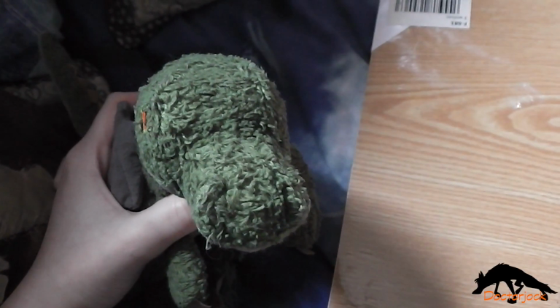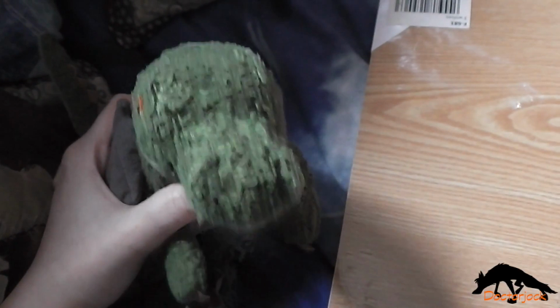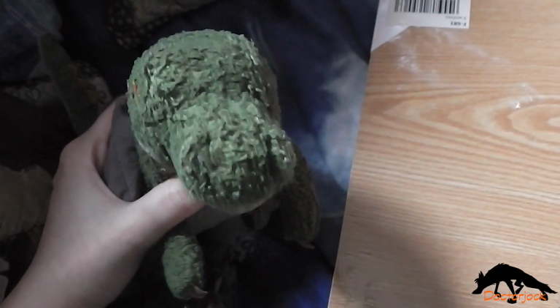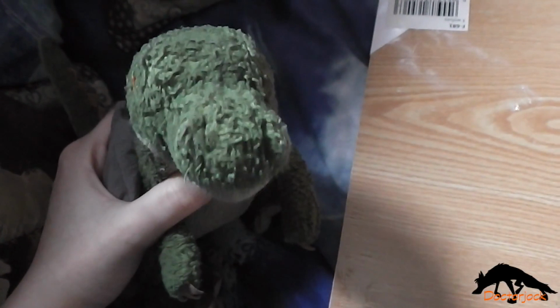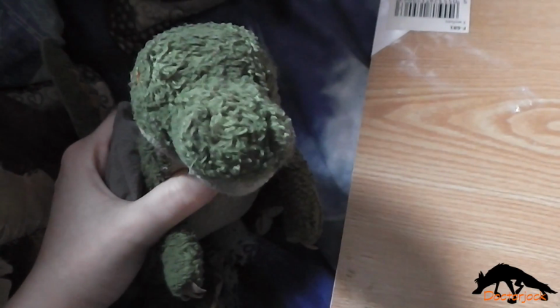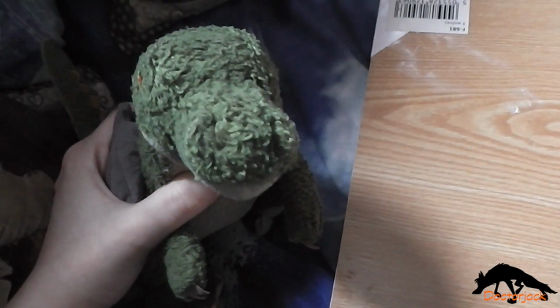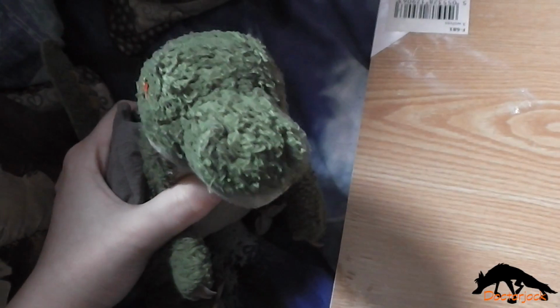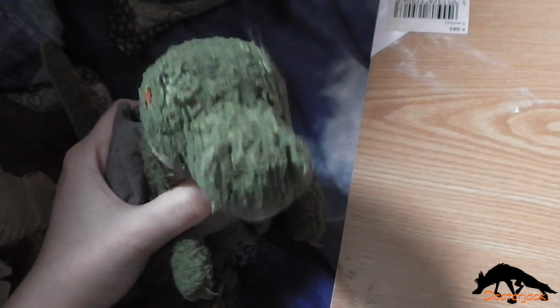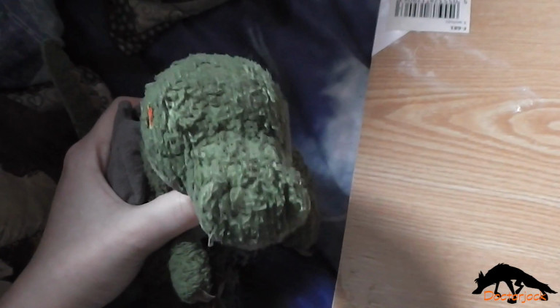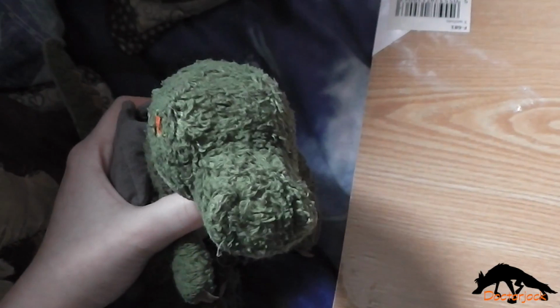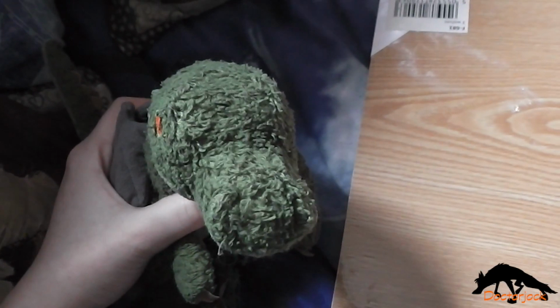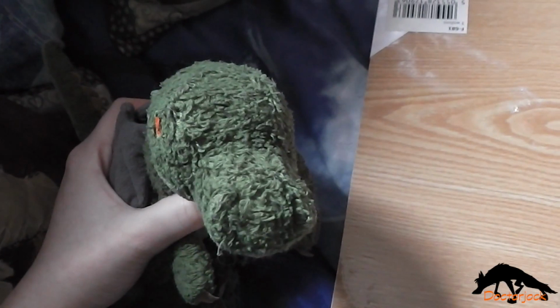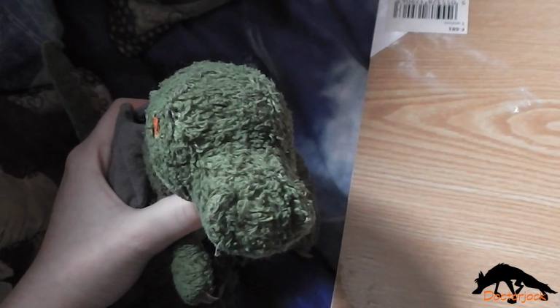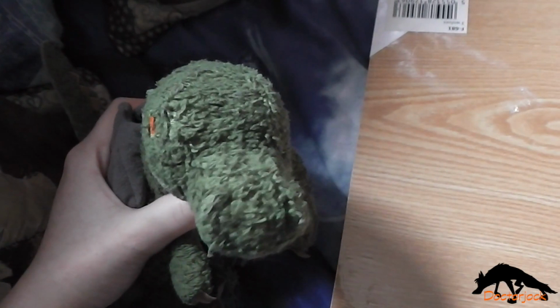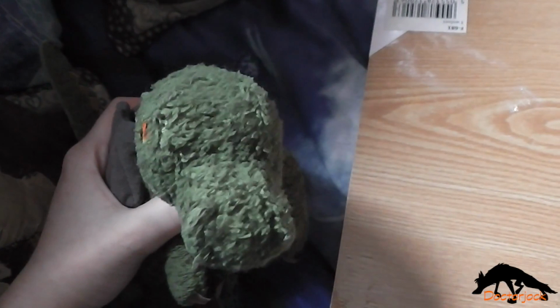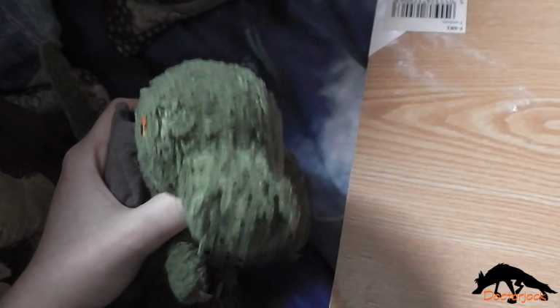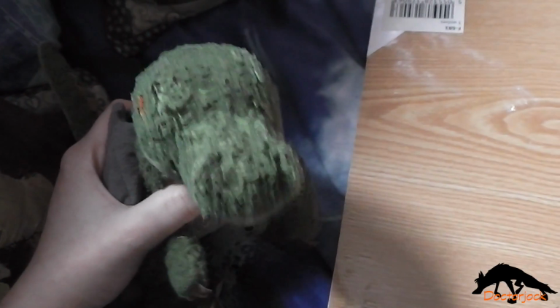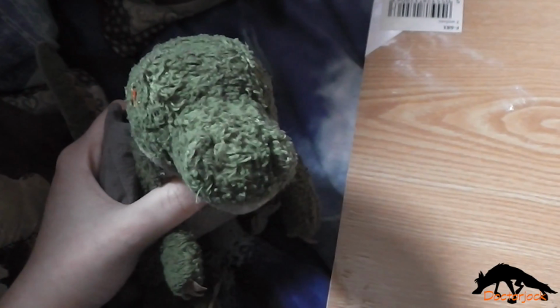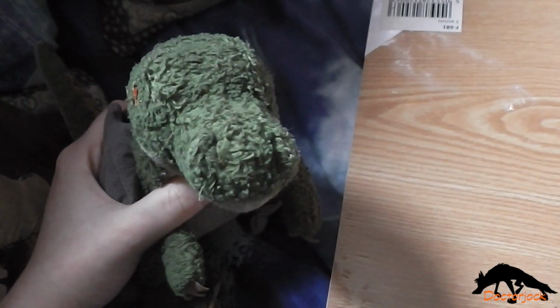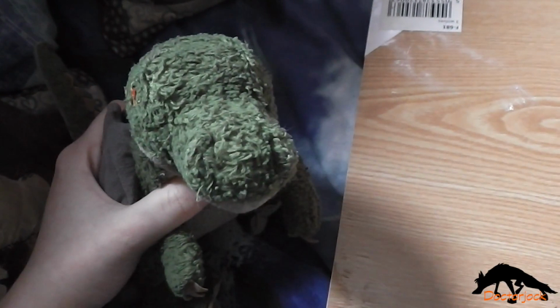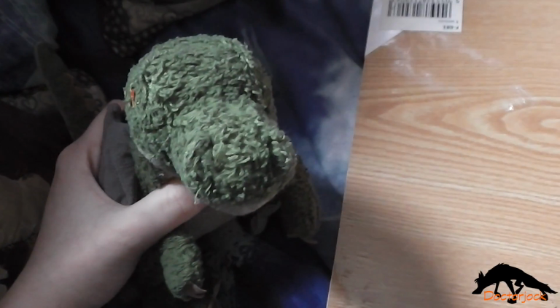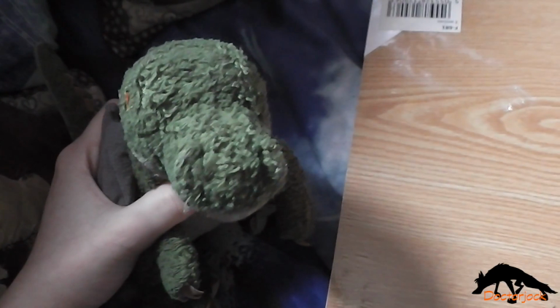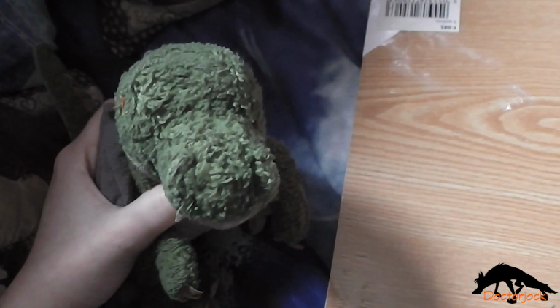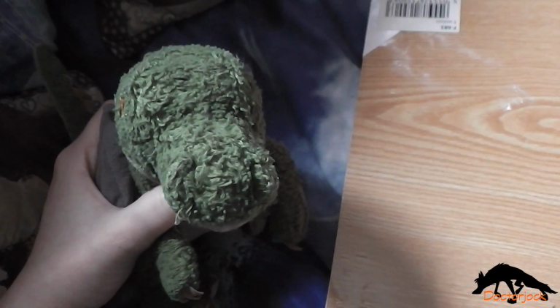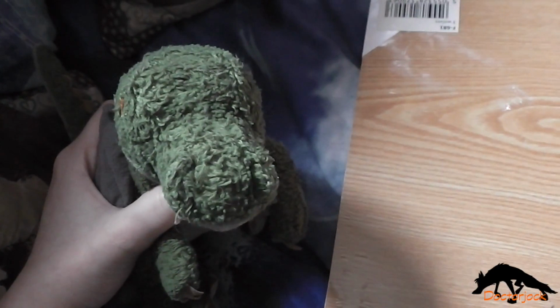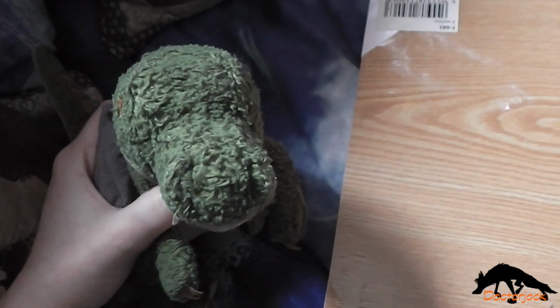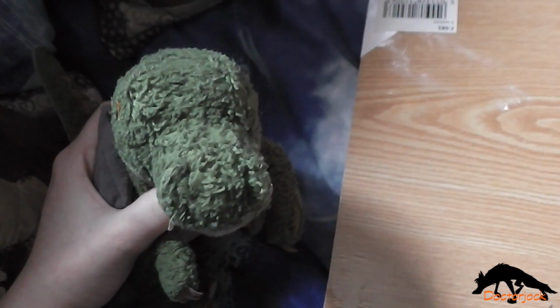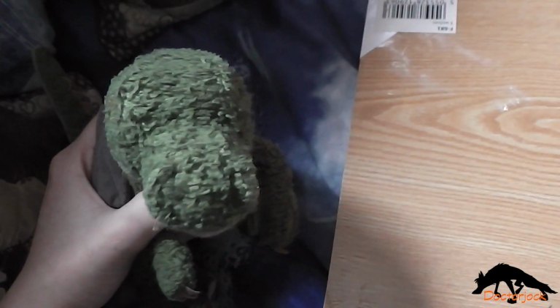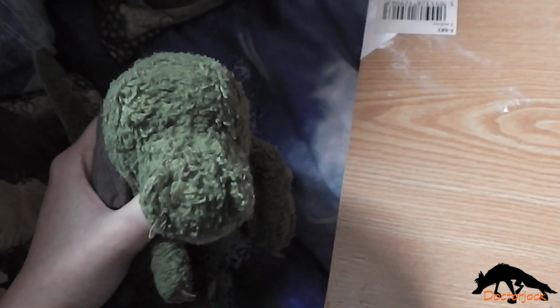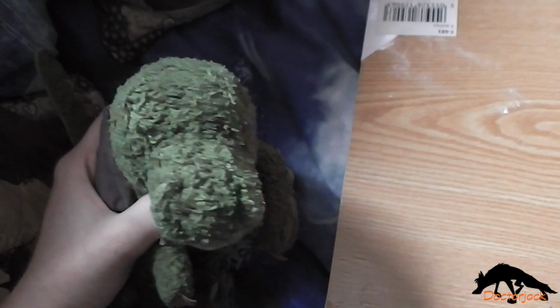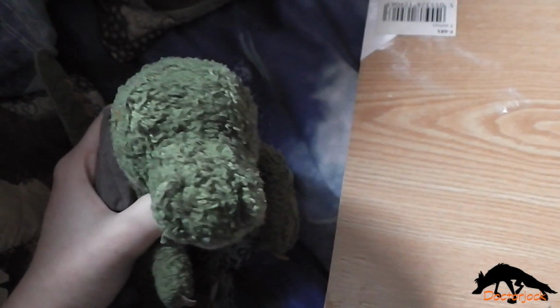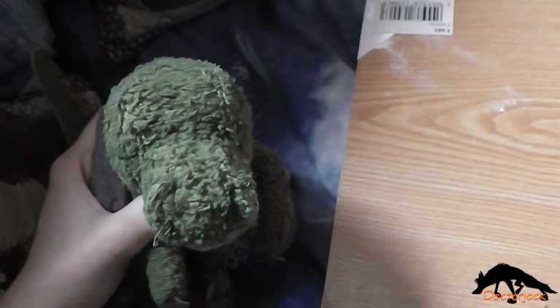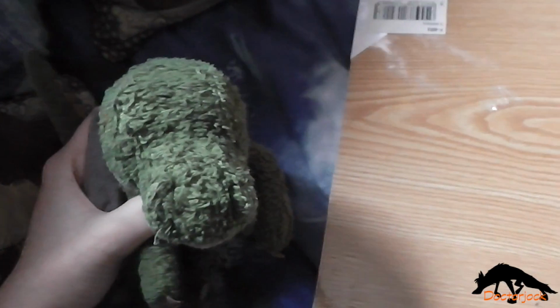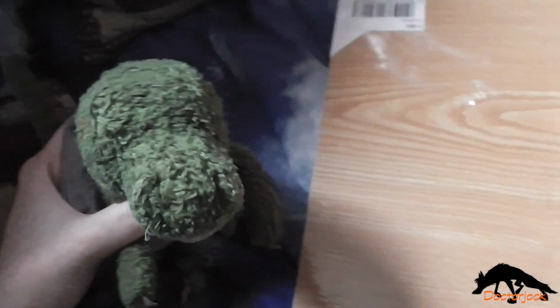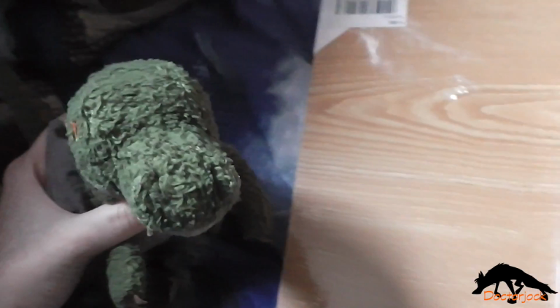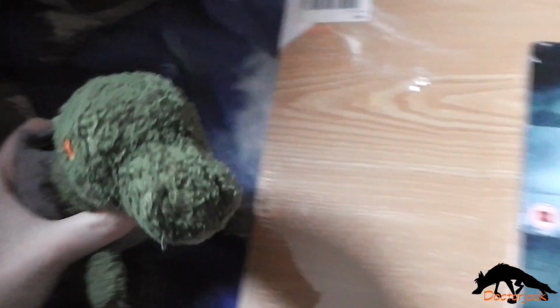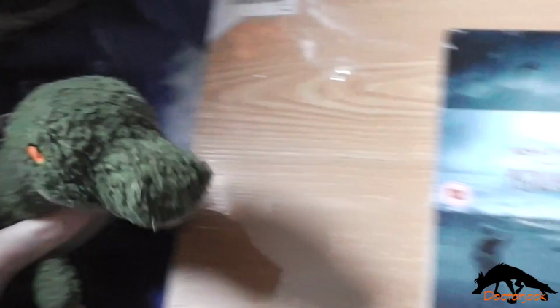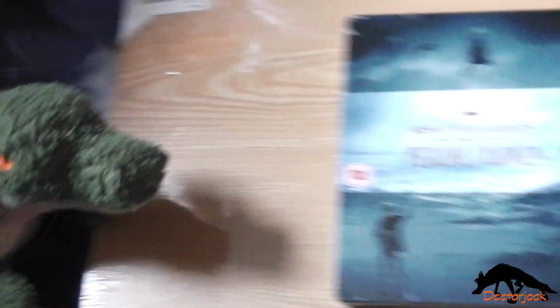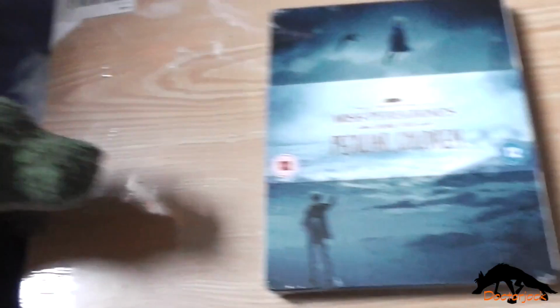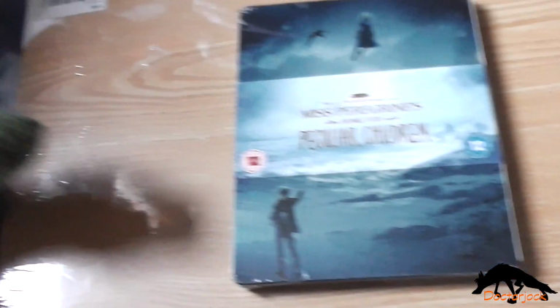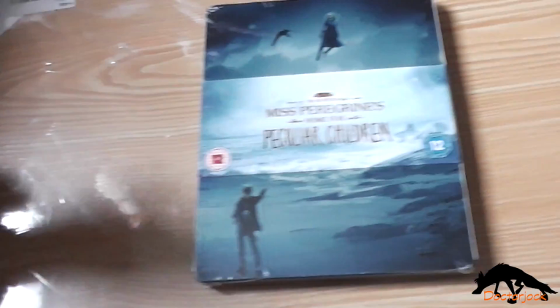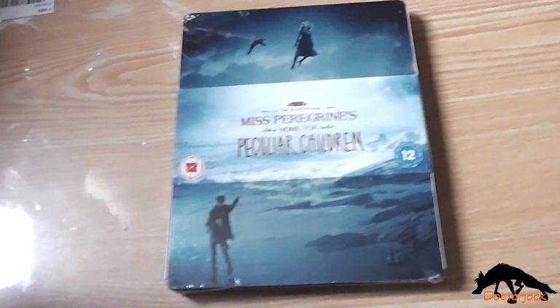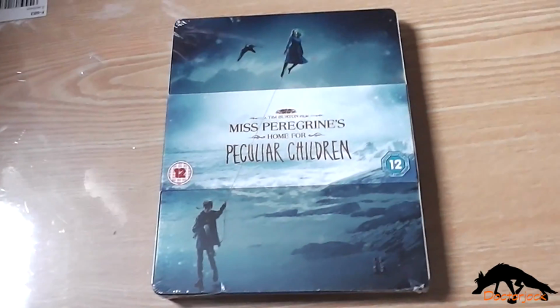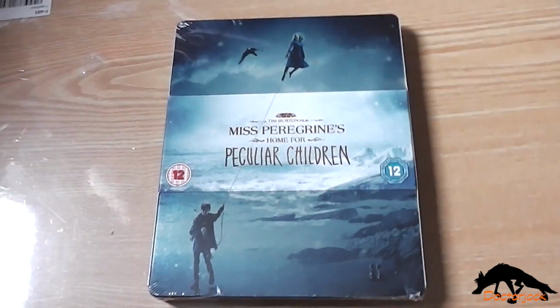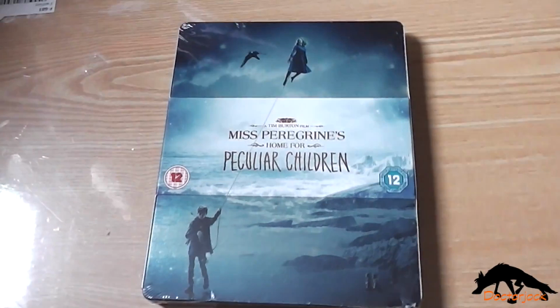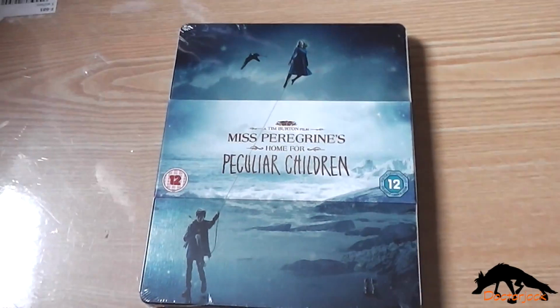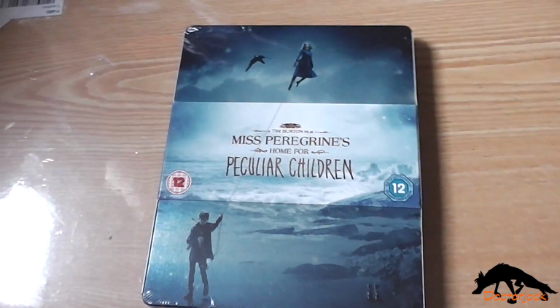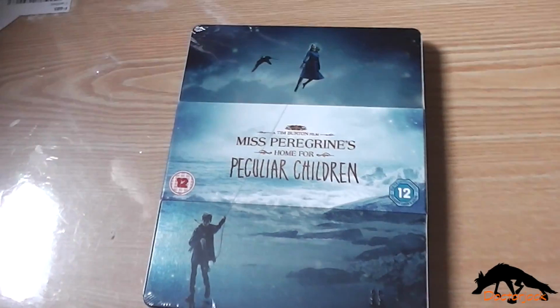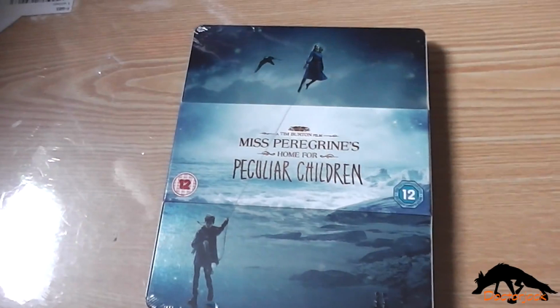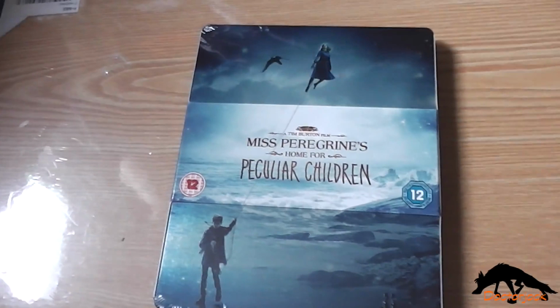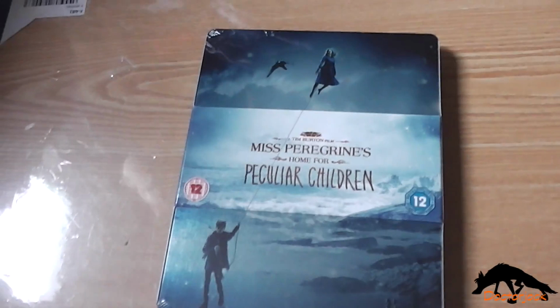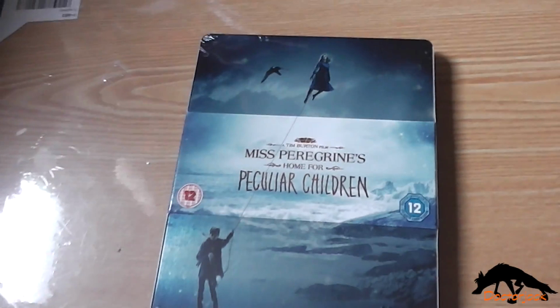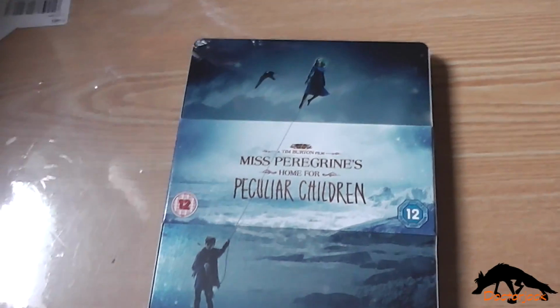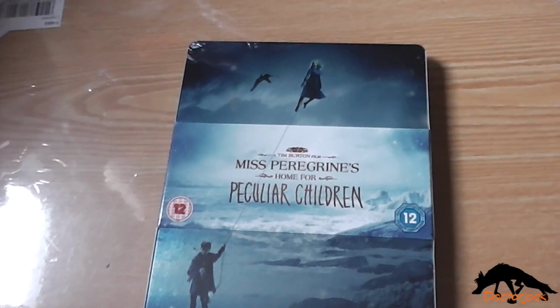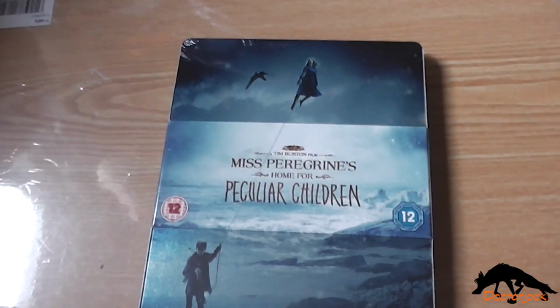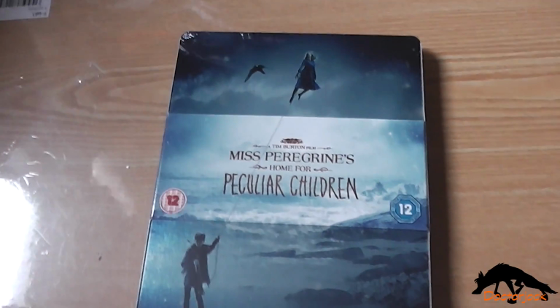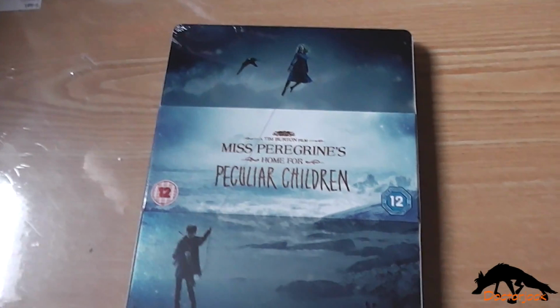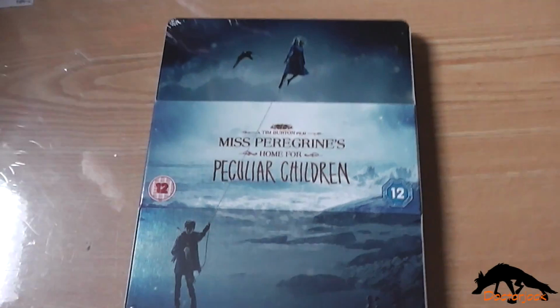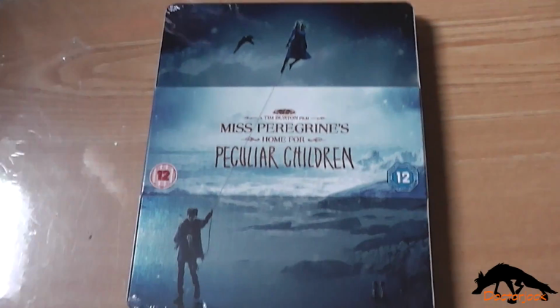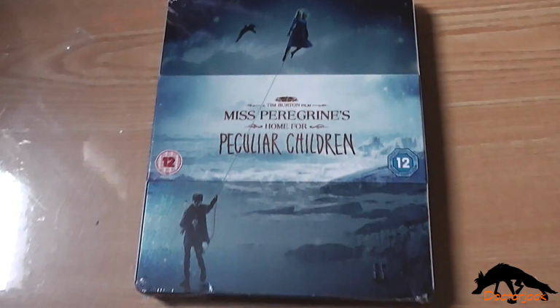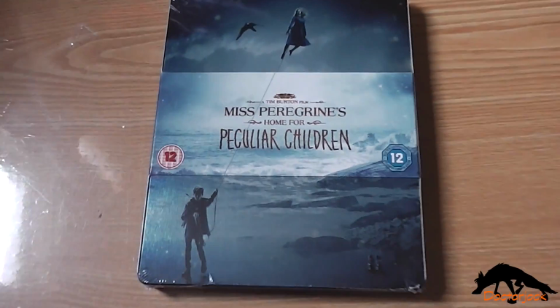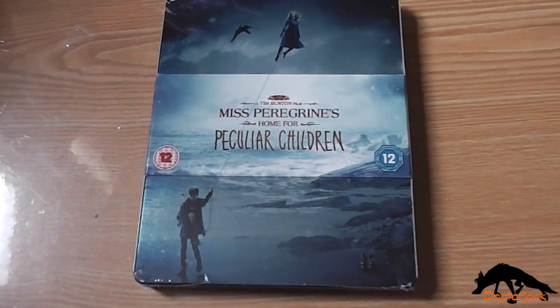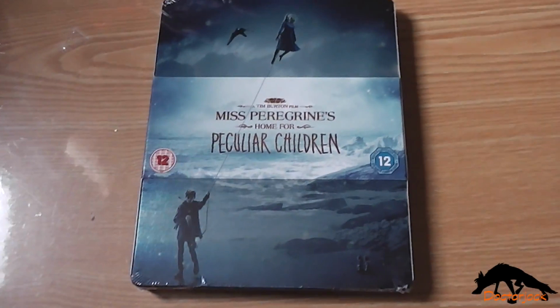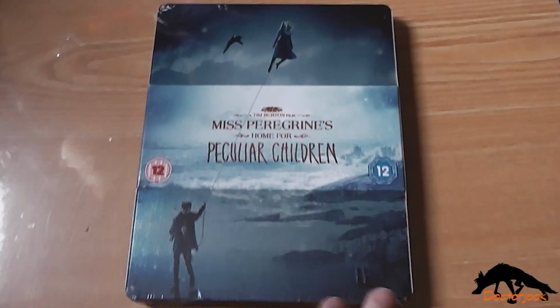Hi, it's DrDrock here with Norbert, and today I'm going to do an unboxing of Miss Peregrine's Home for Peculiar Children.